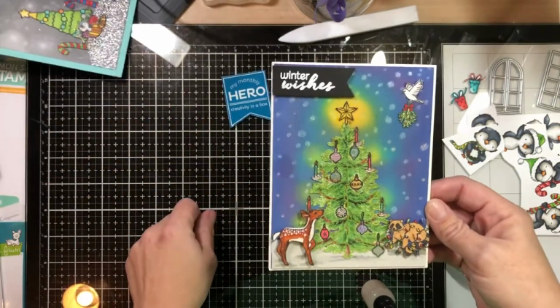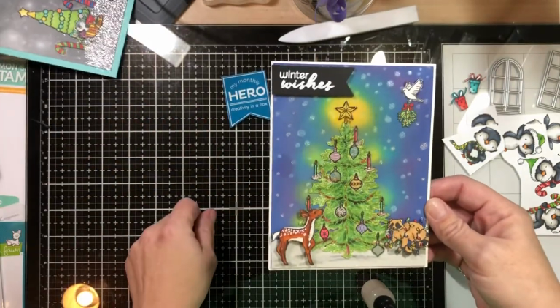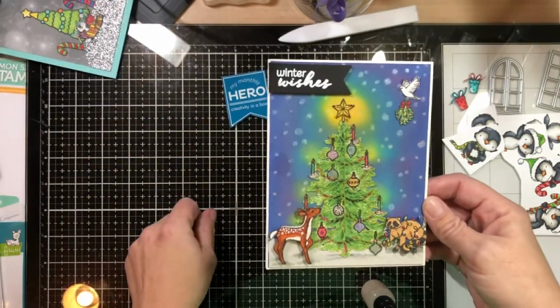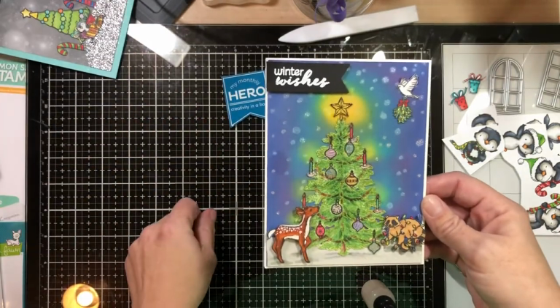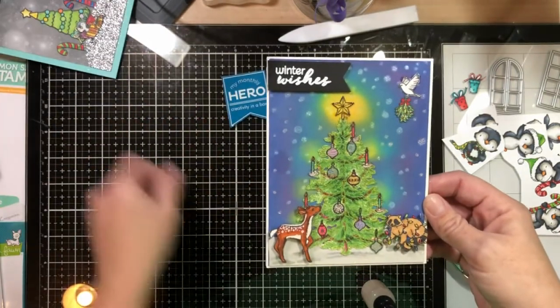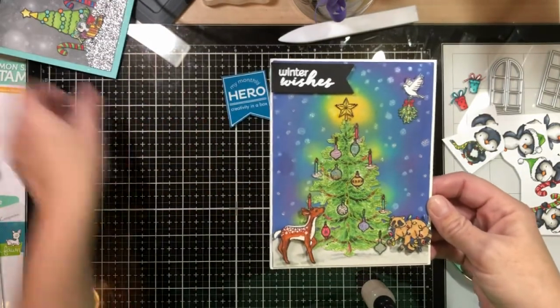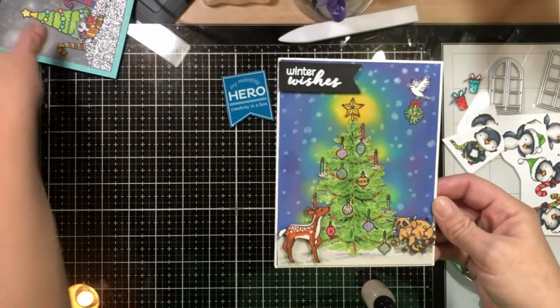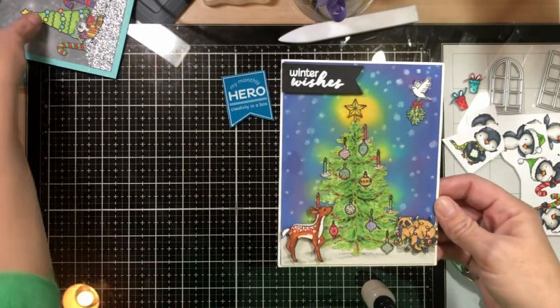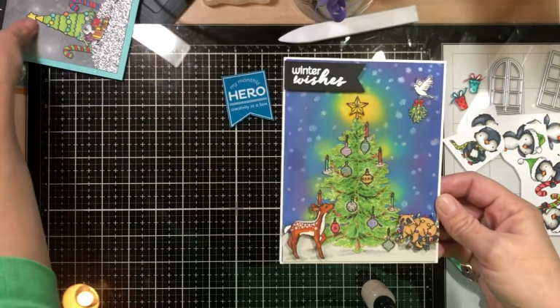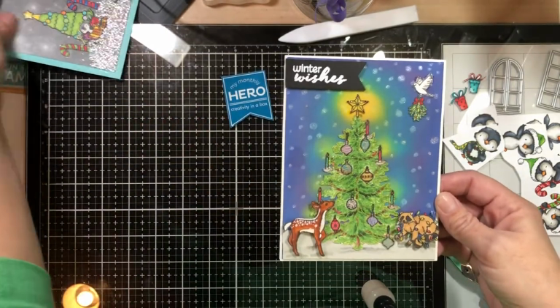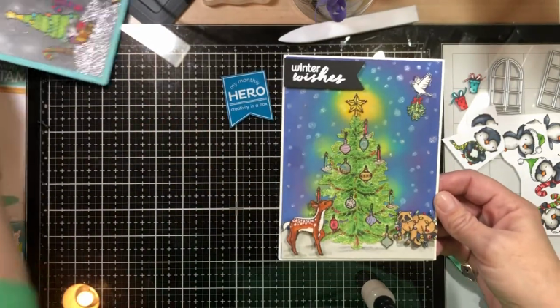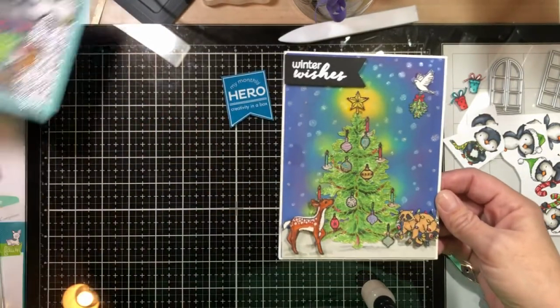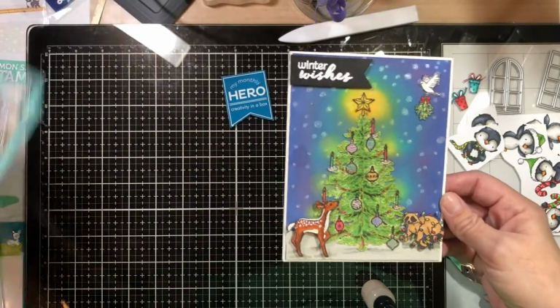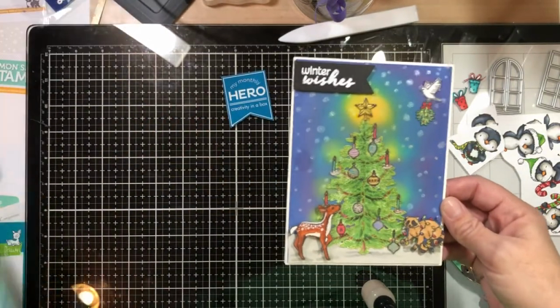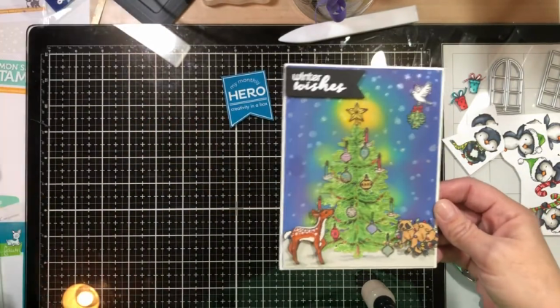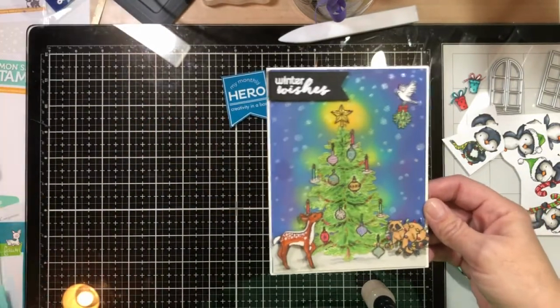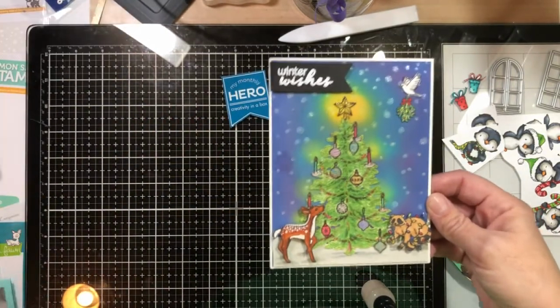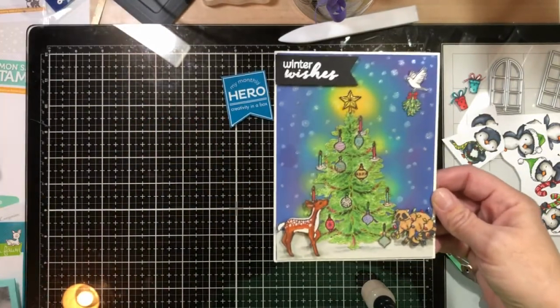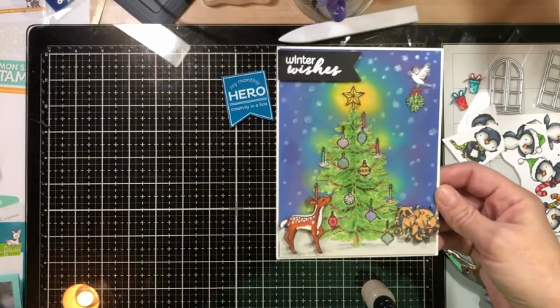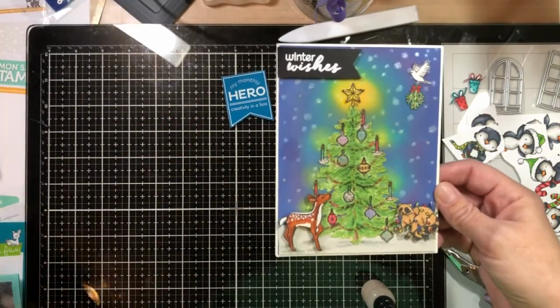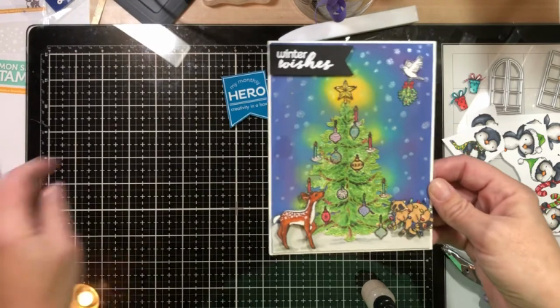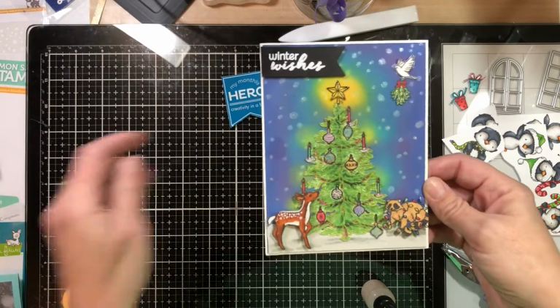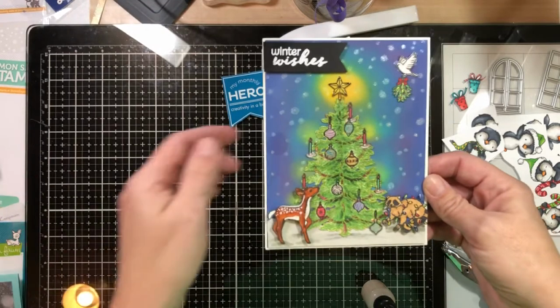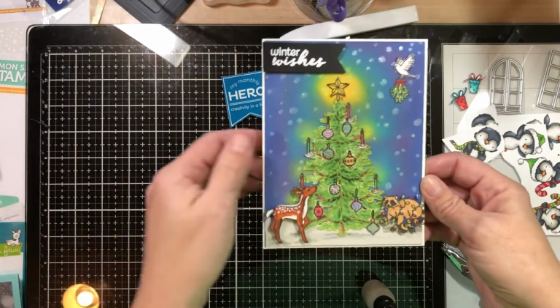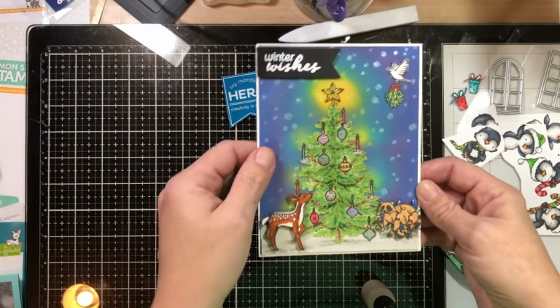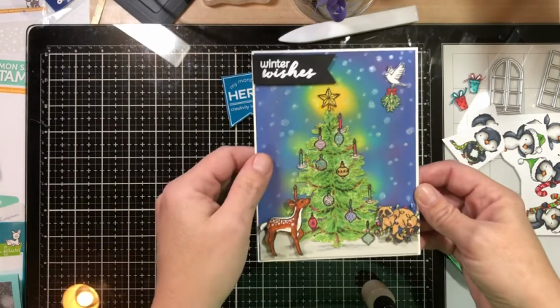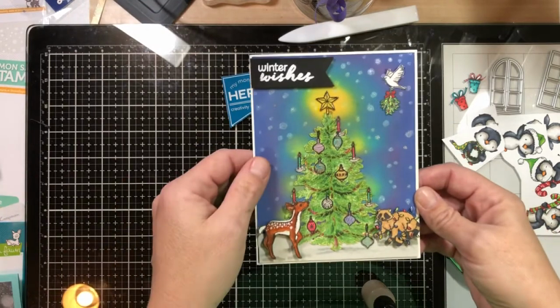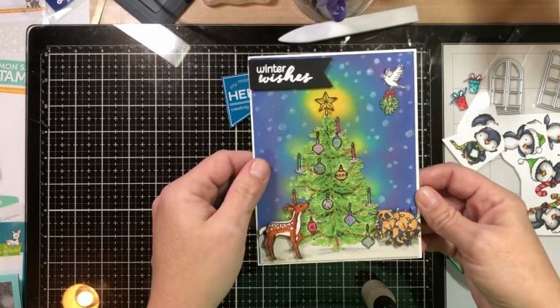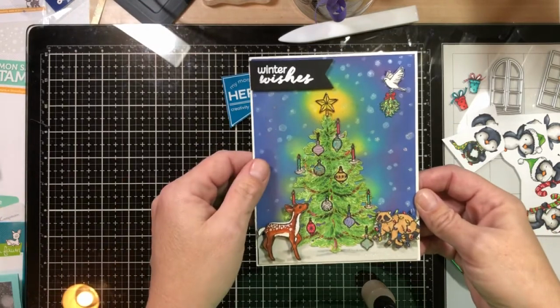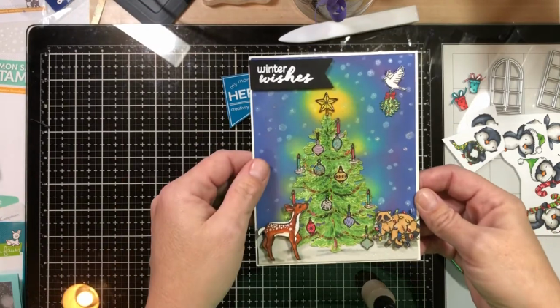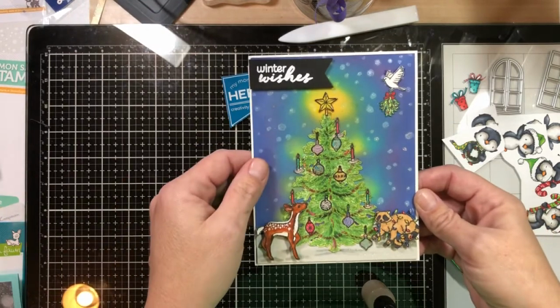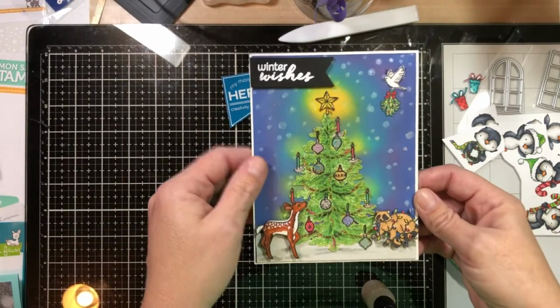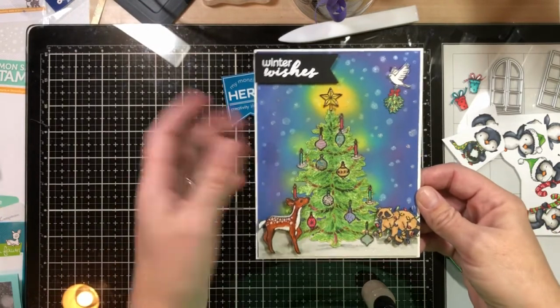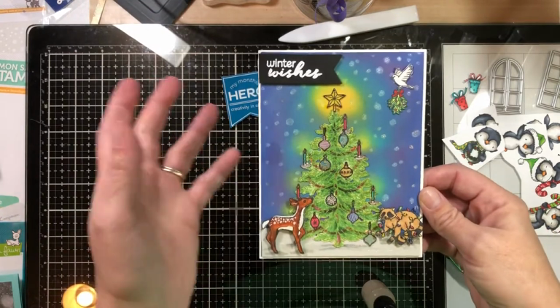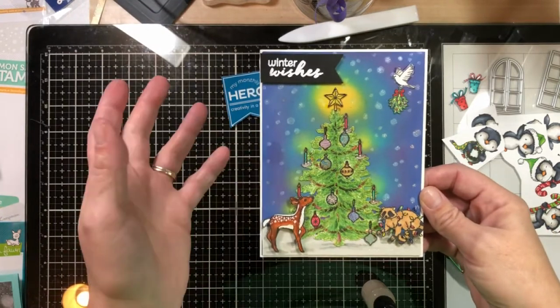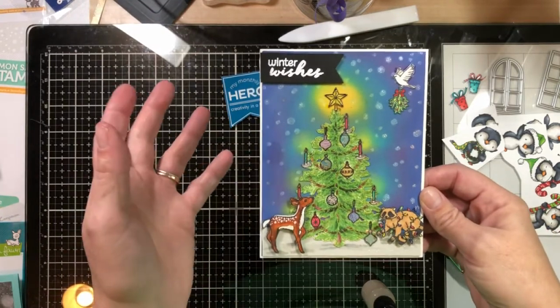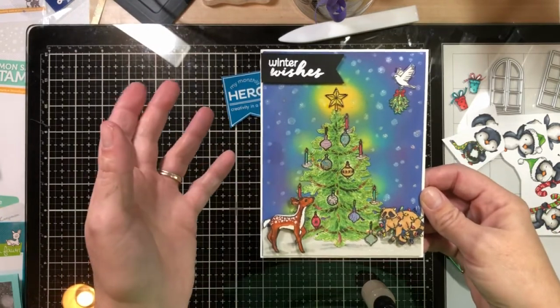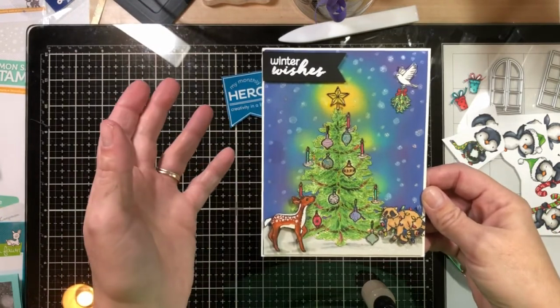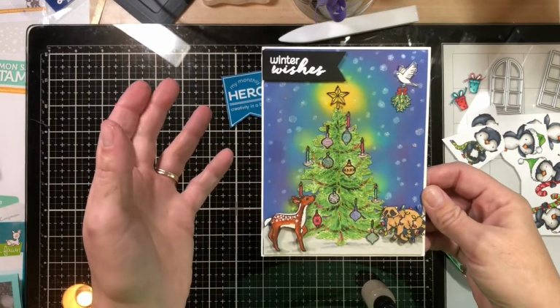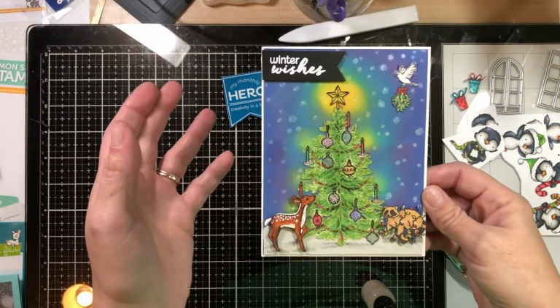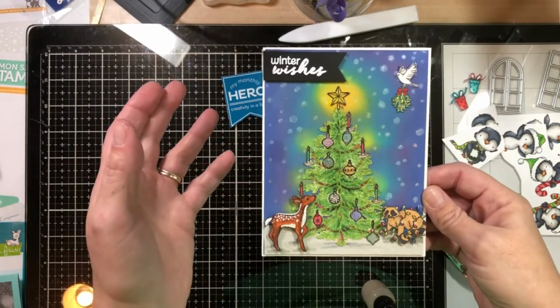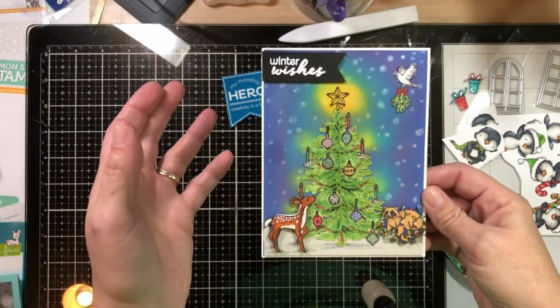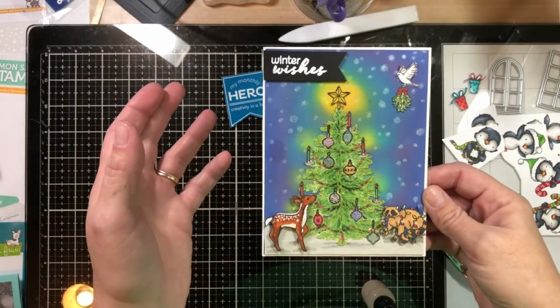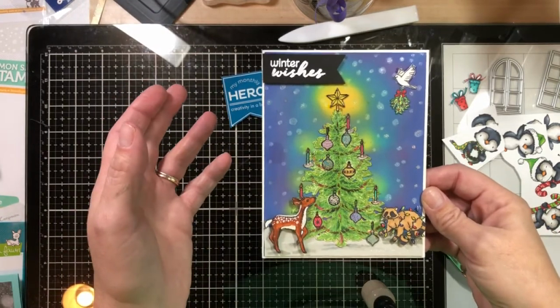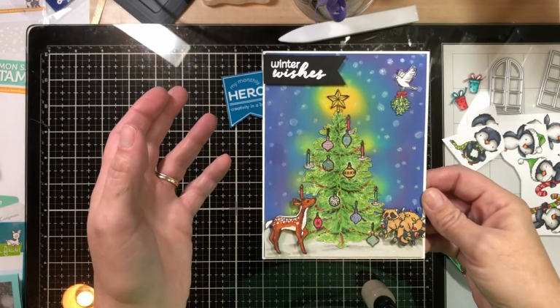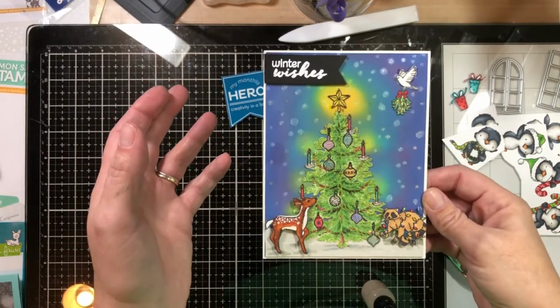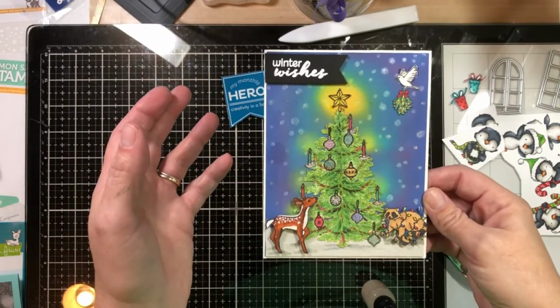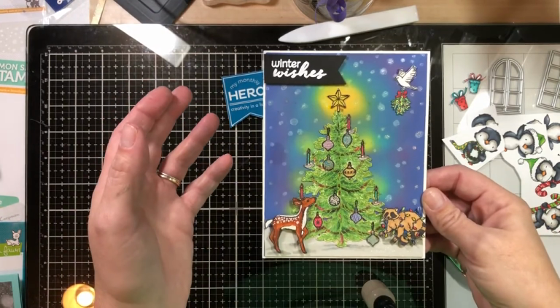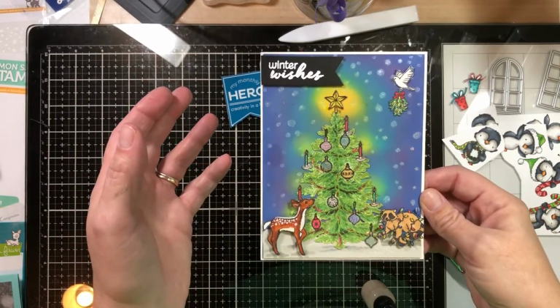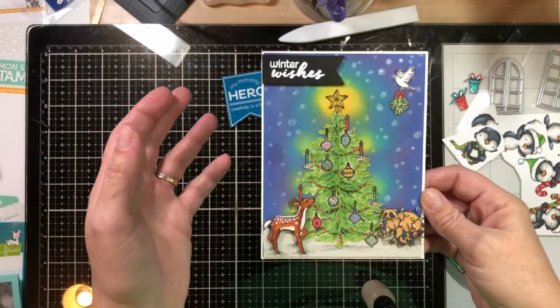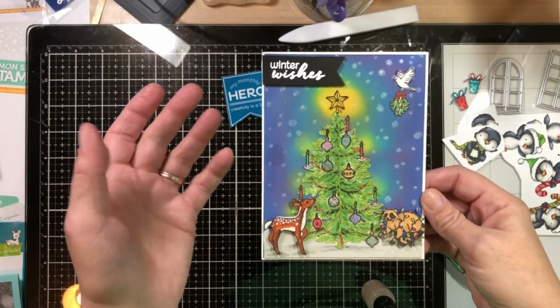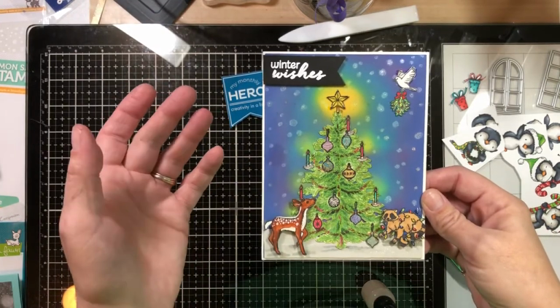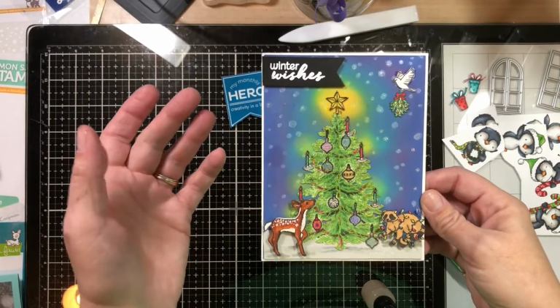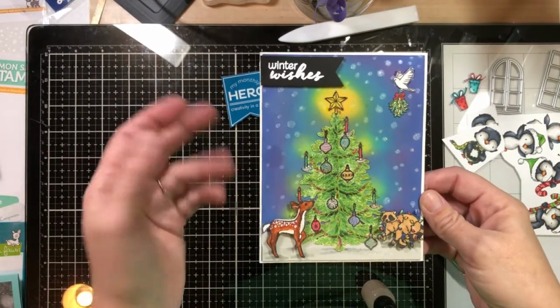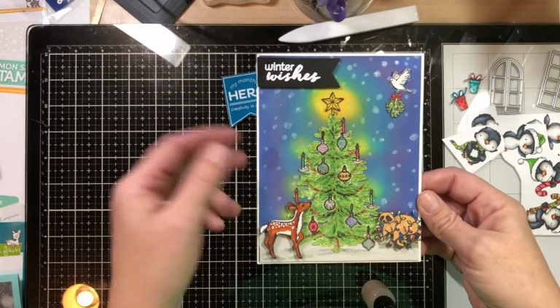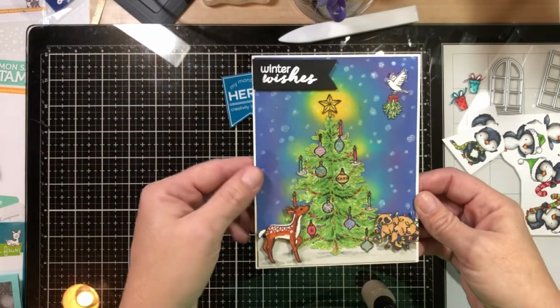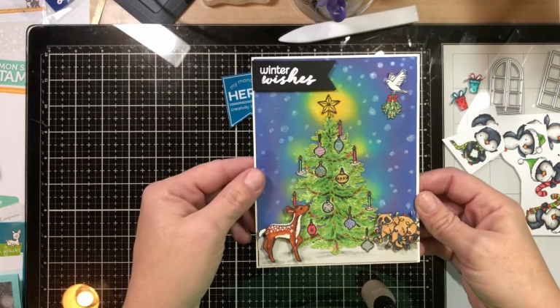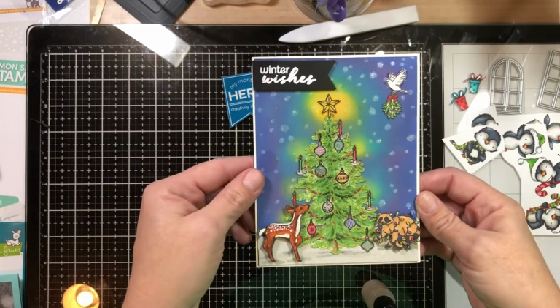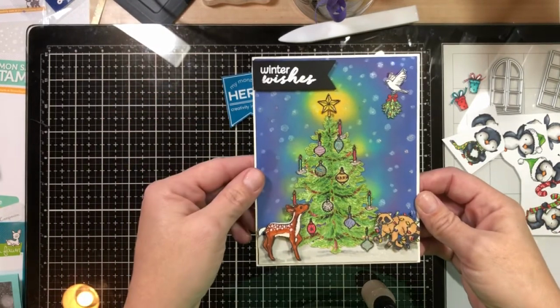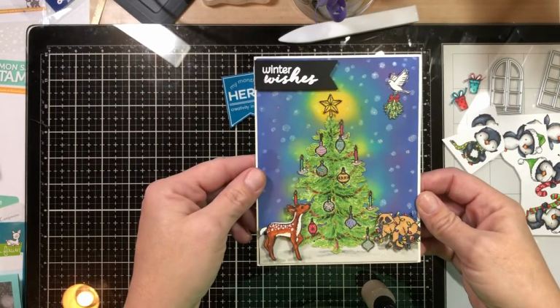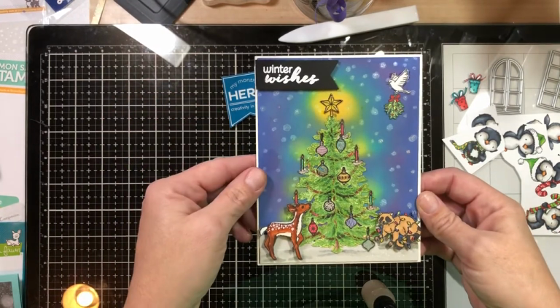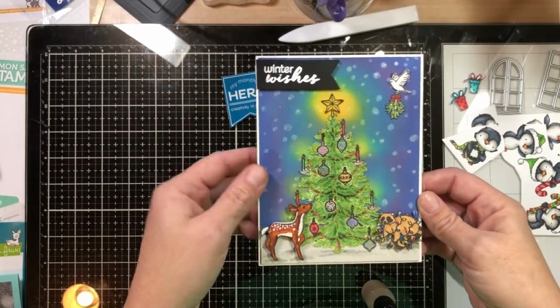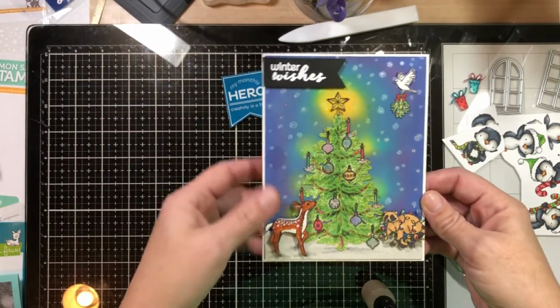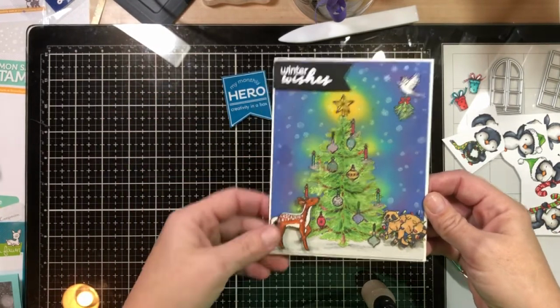So here's card number one. As always, until I can finish my problems with editing videos, if there's anything I missed and you'd like to know, put it in the comments and I'll answer.